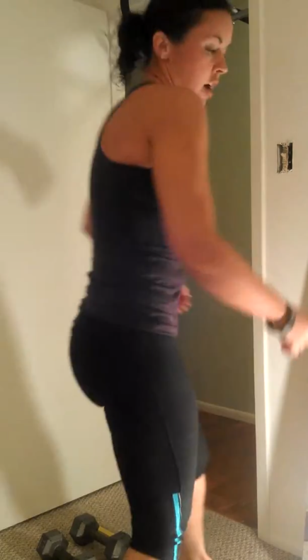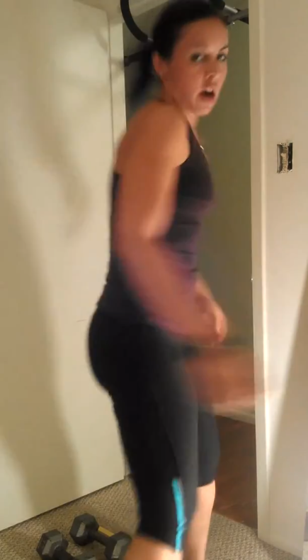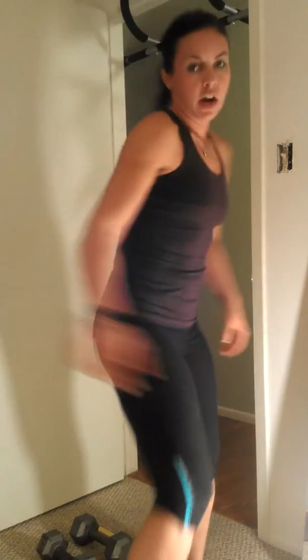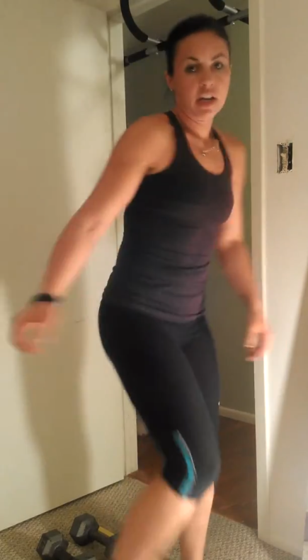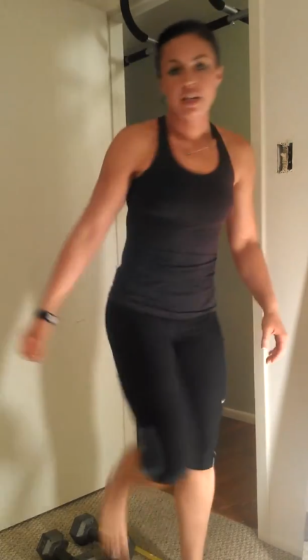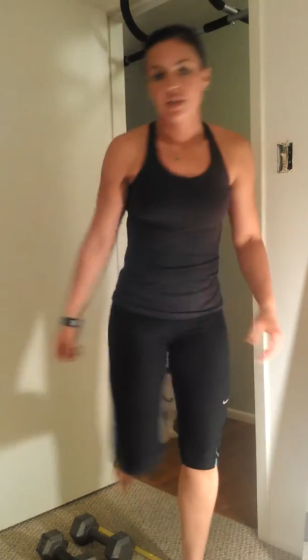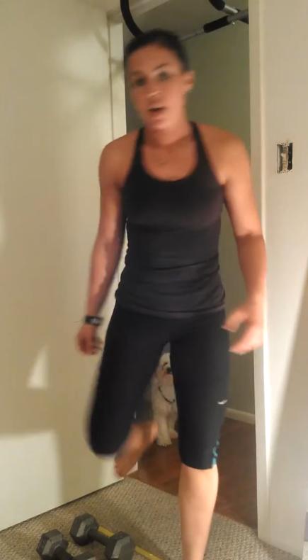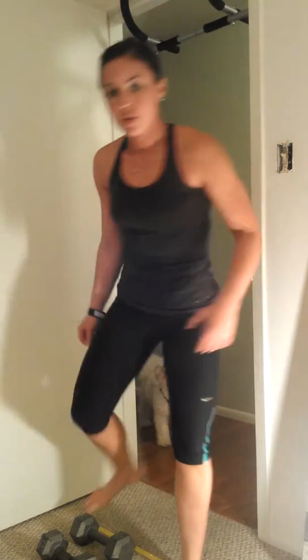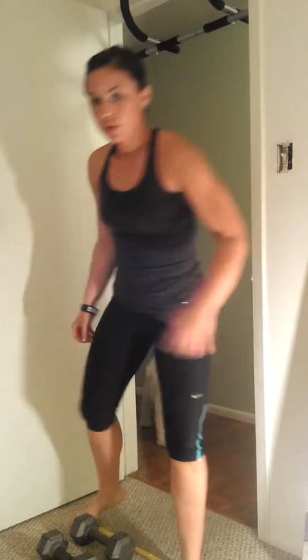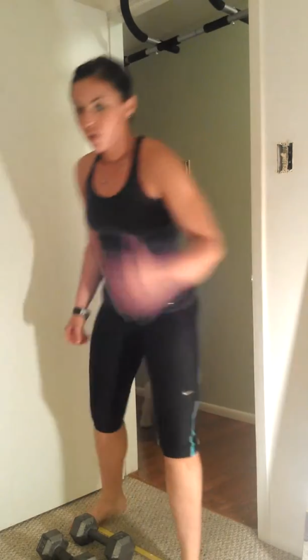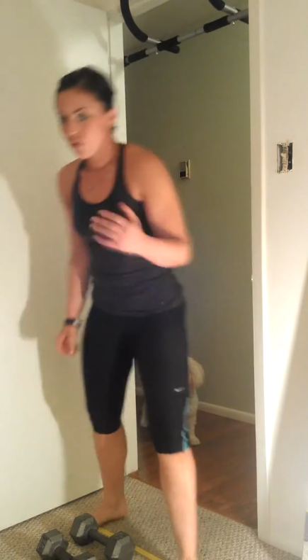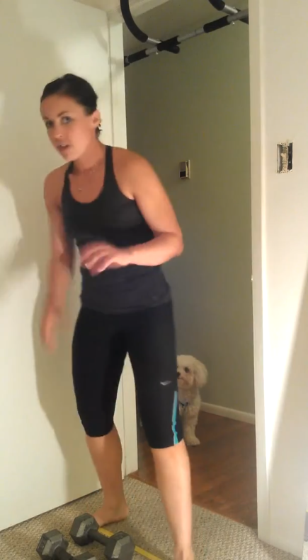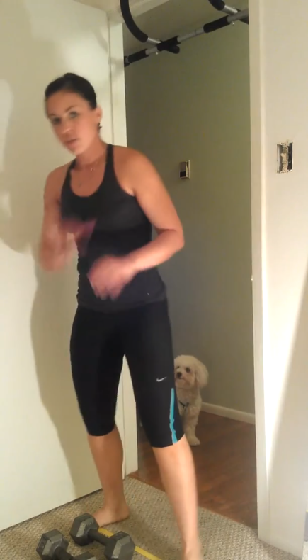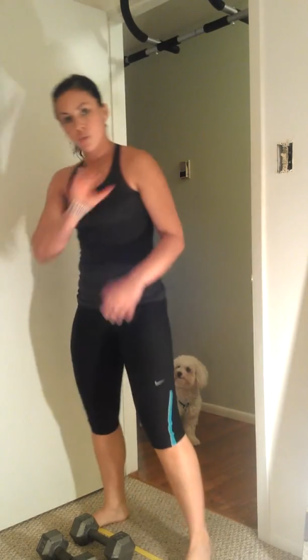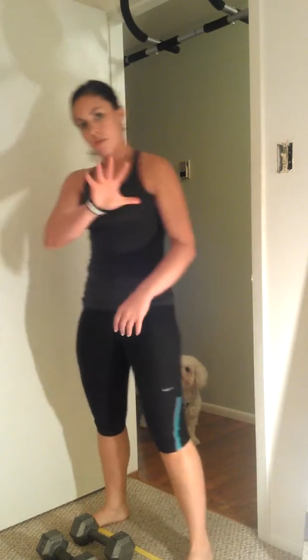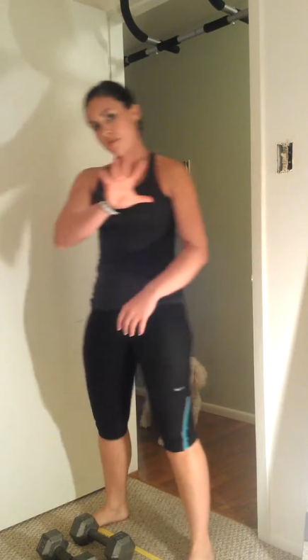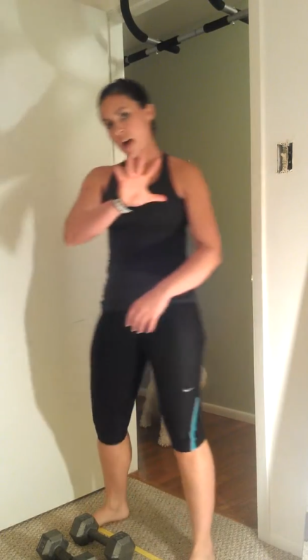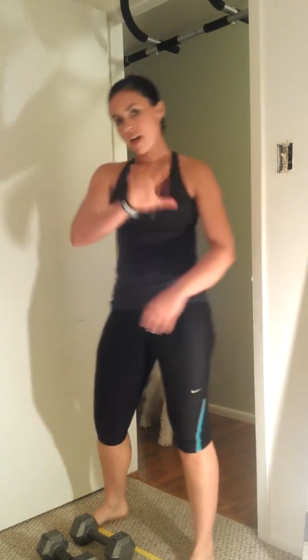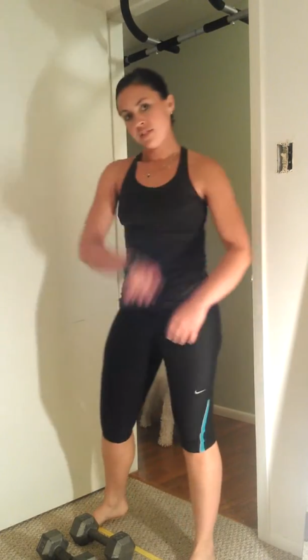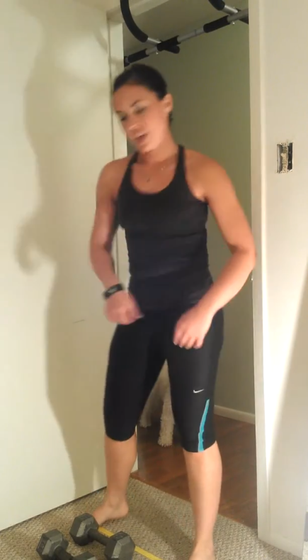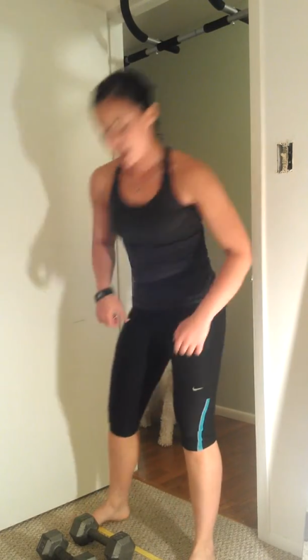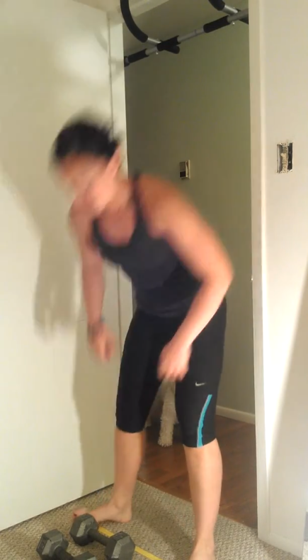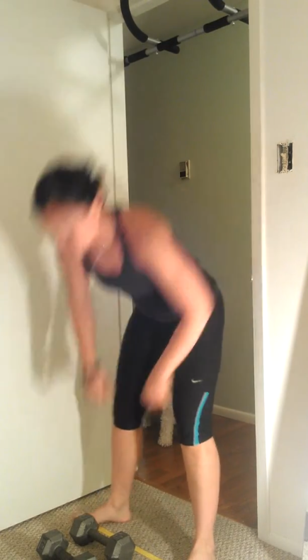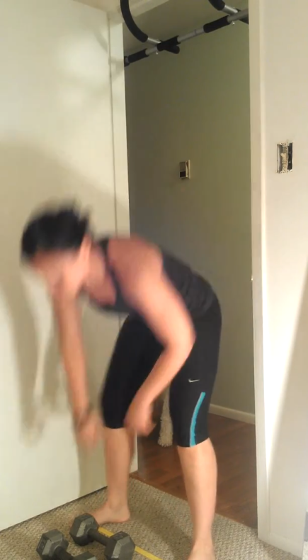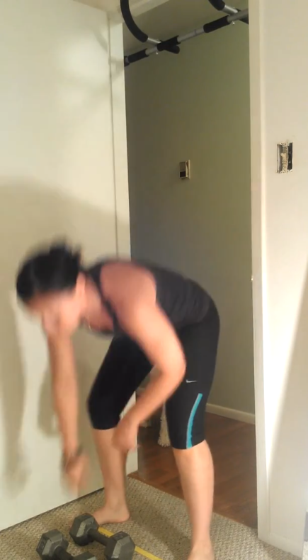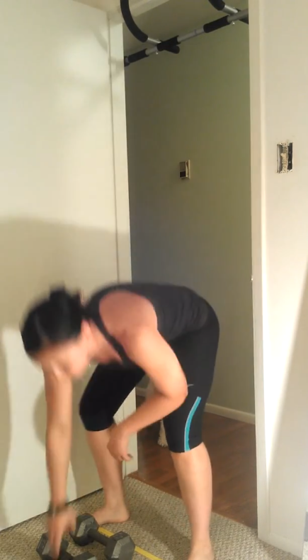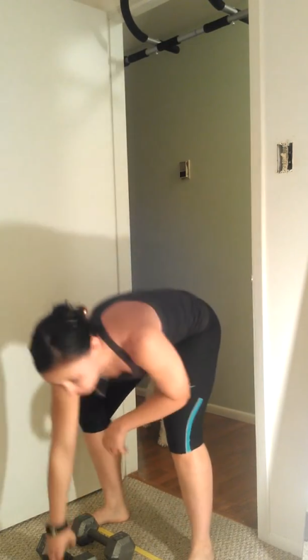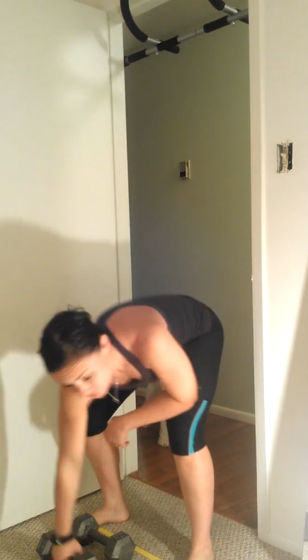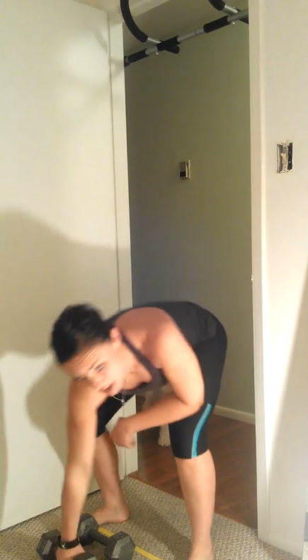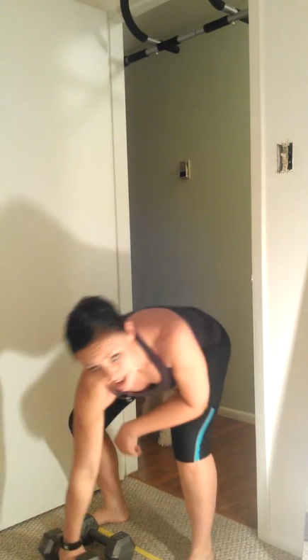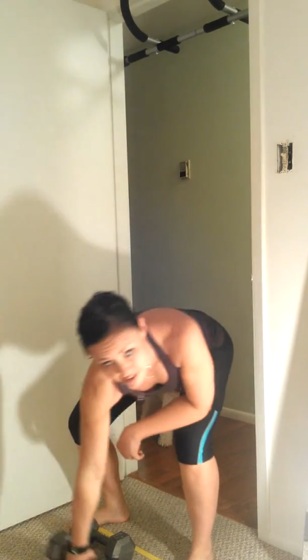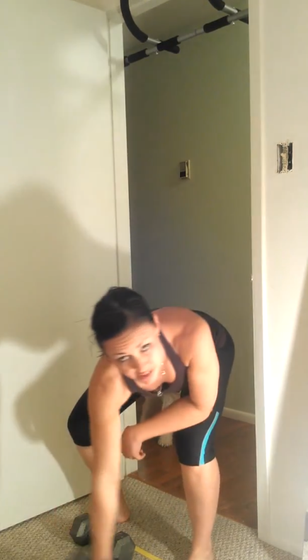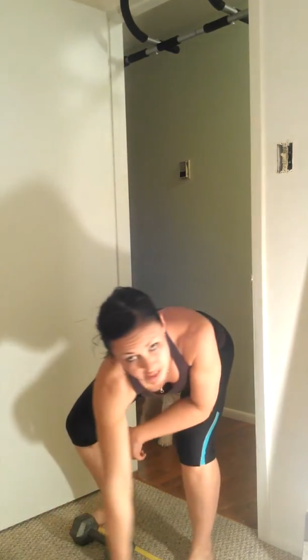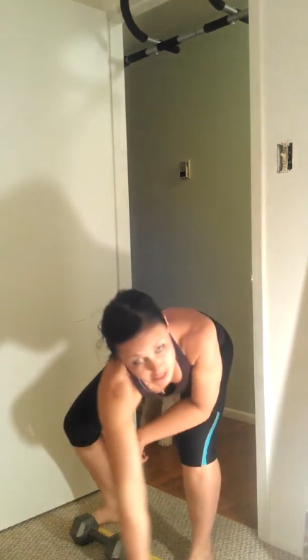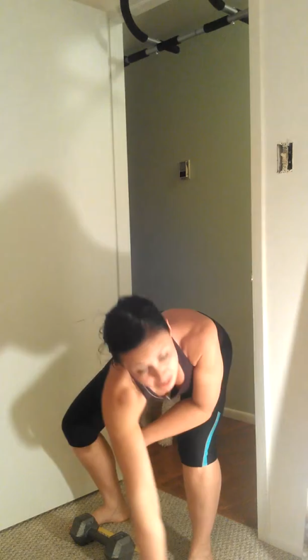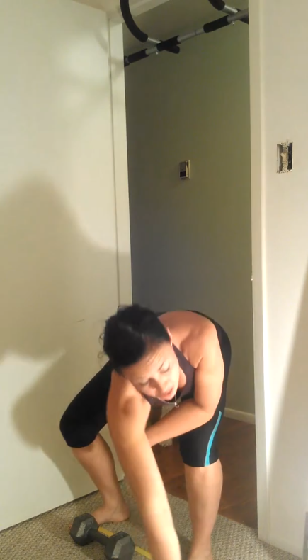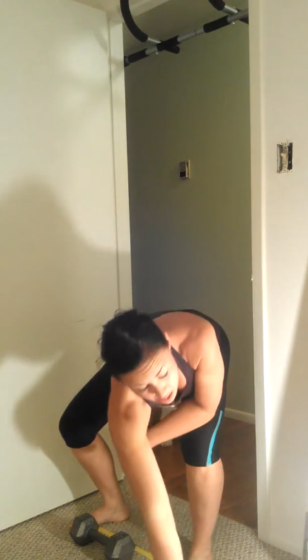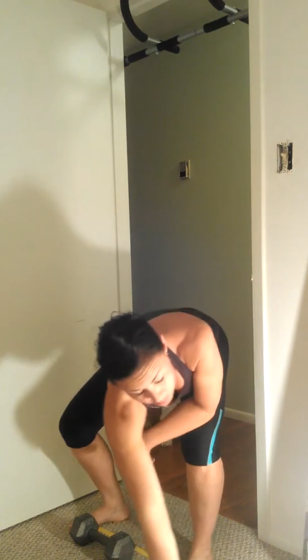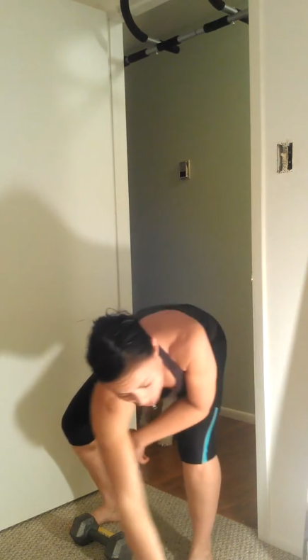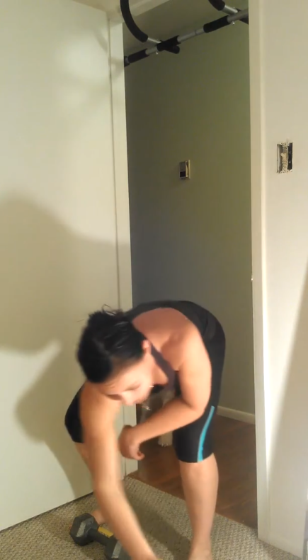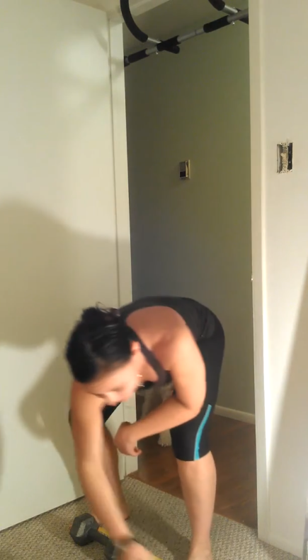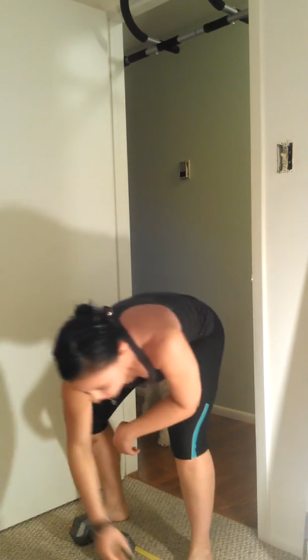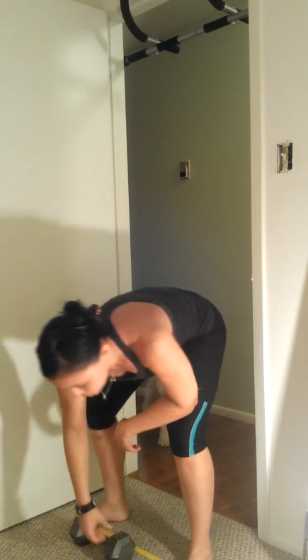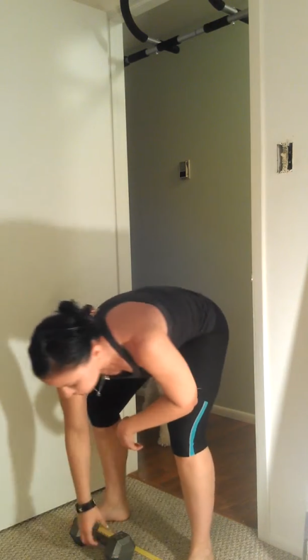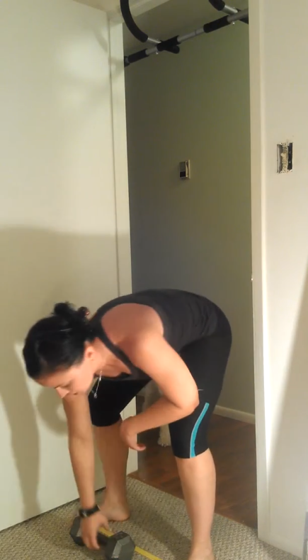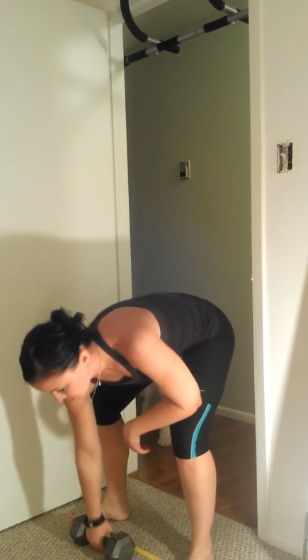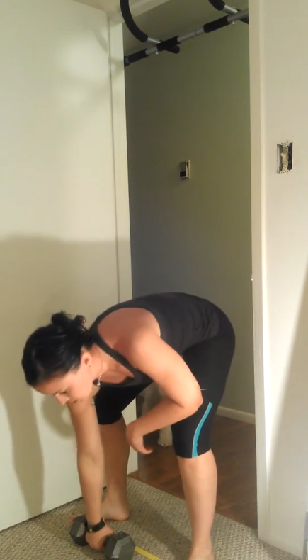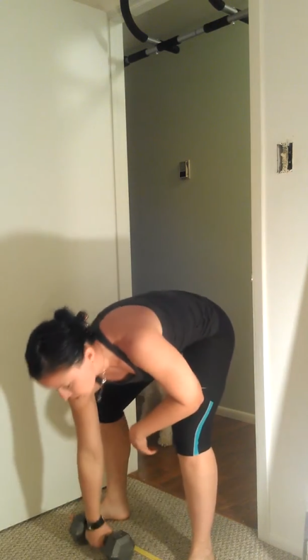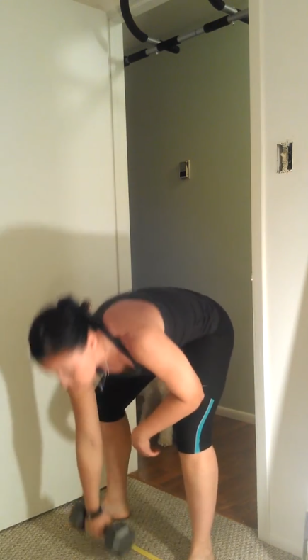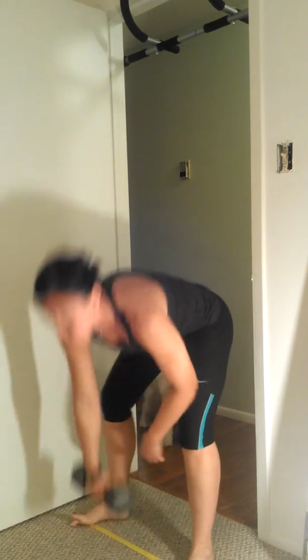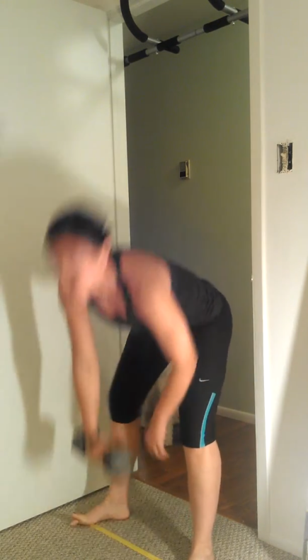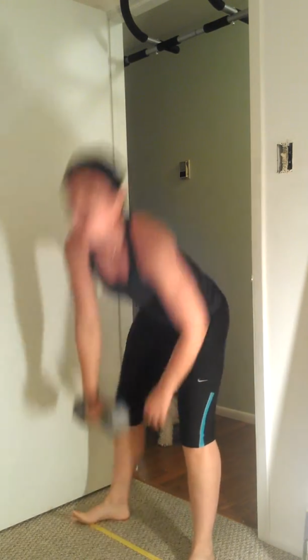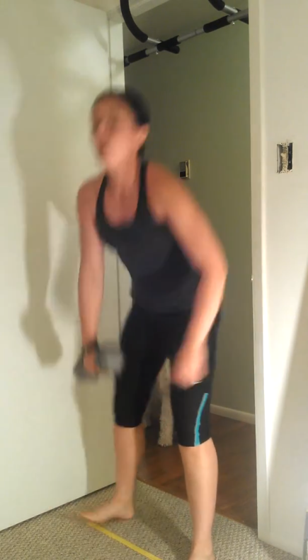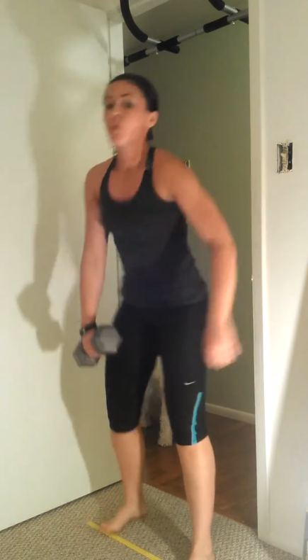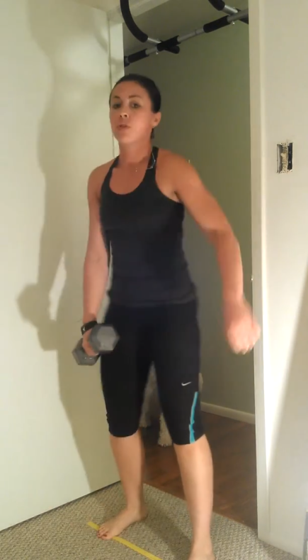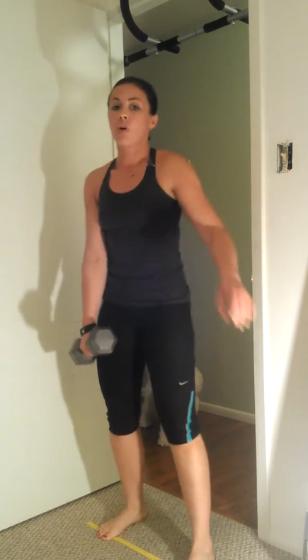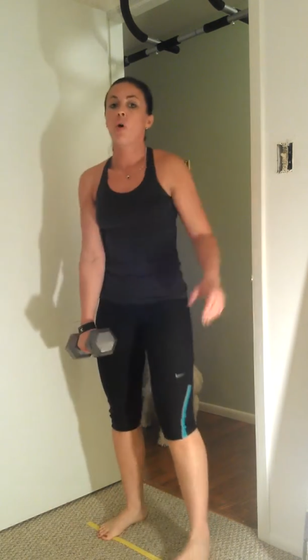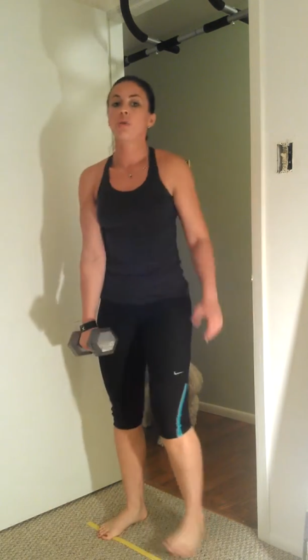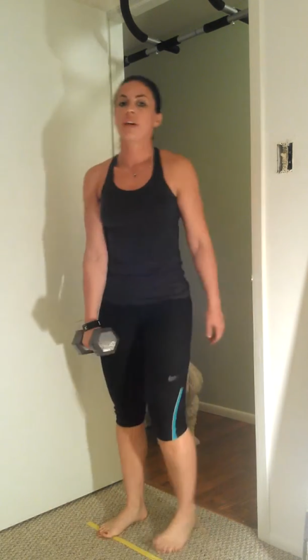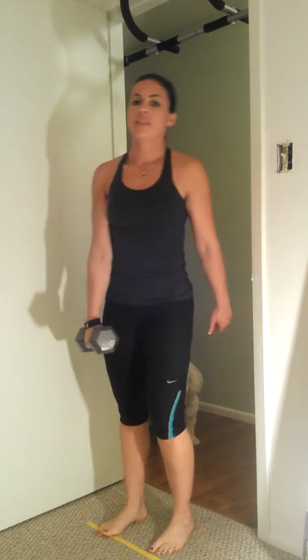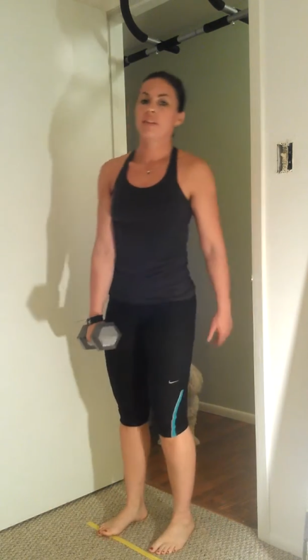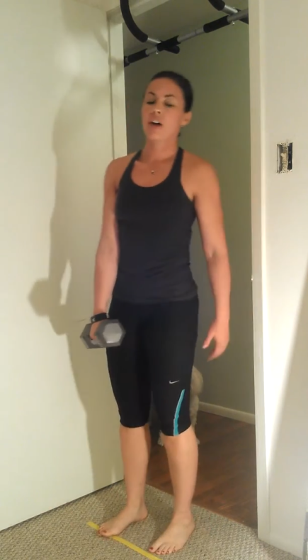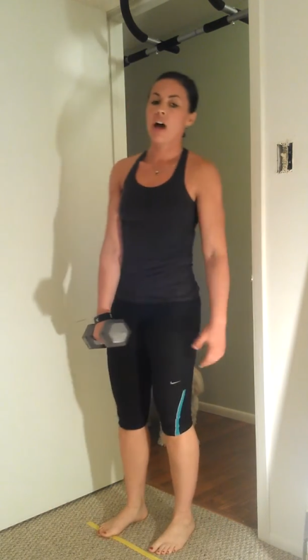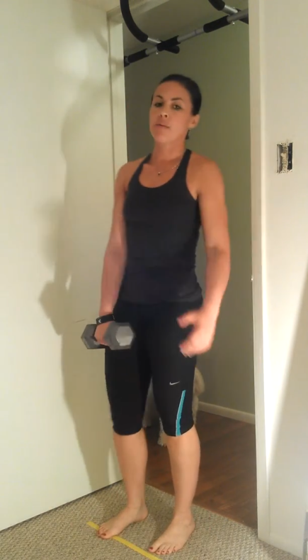All right guys, now we're going to go right into our five set. It's five back lunges with a hold at the top.